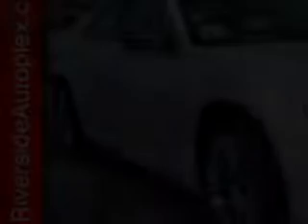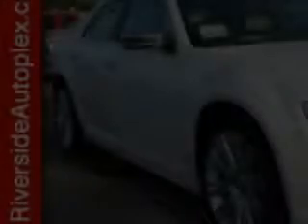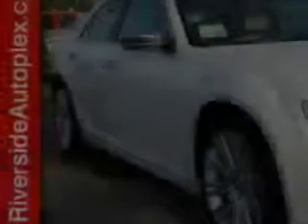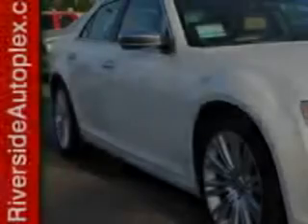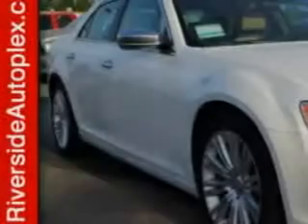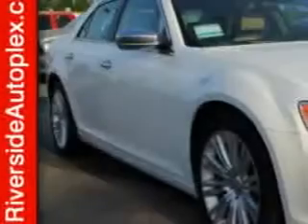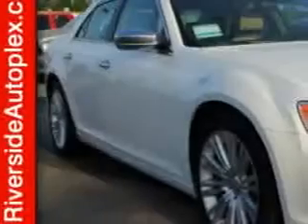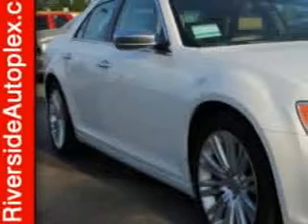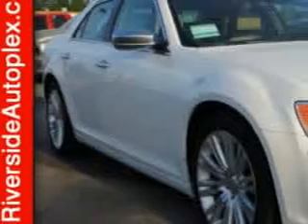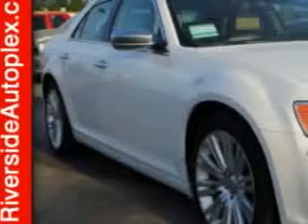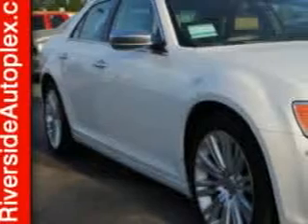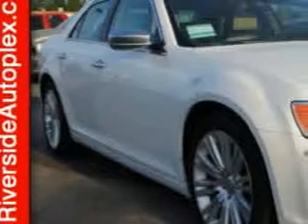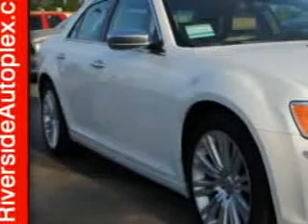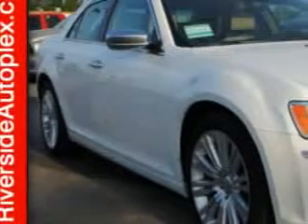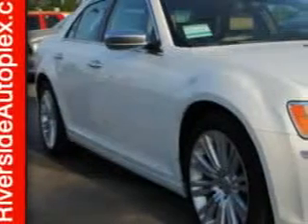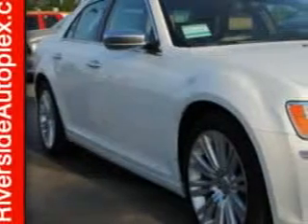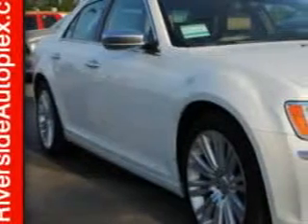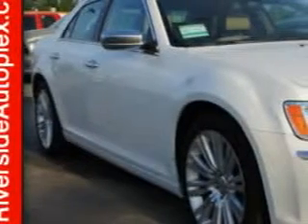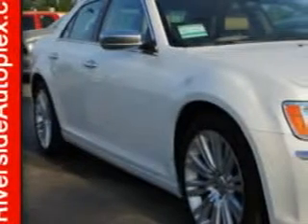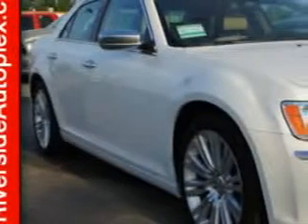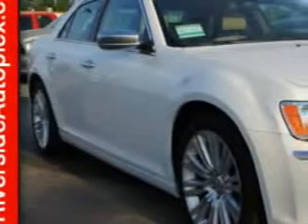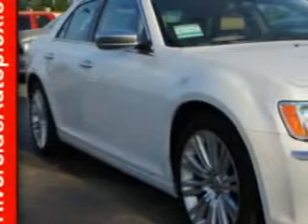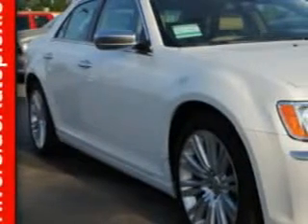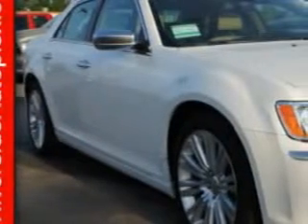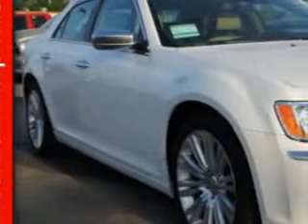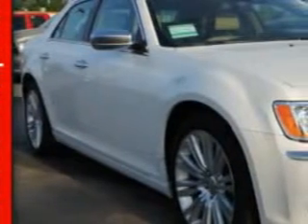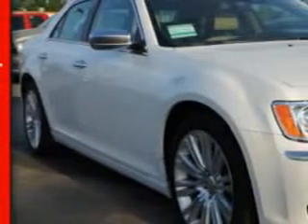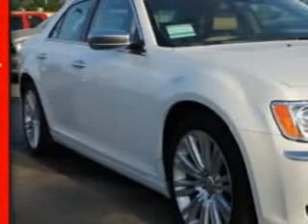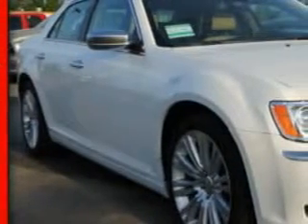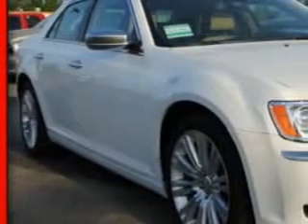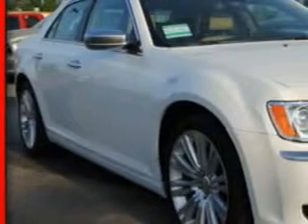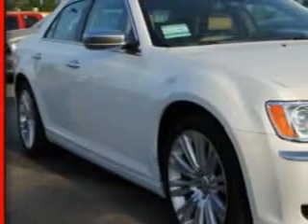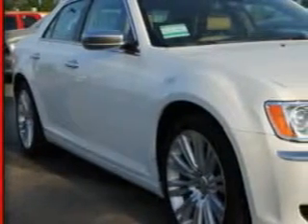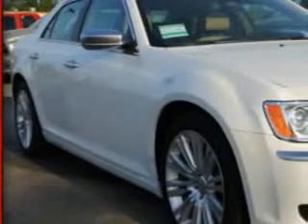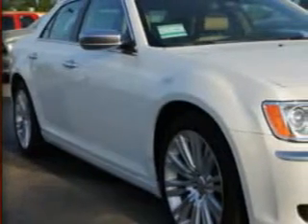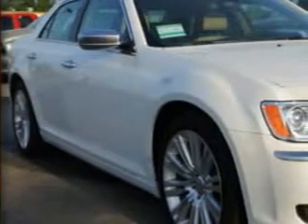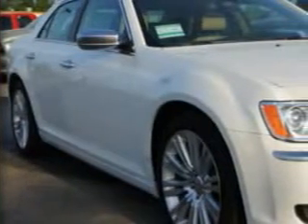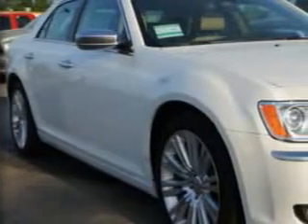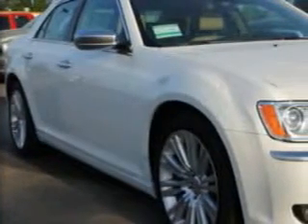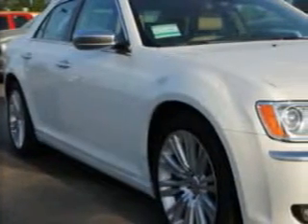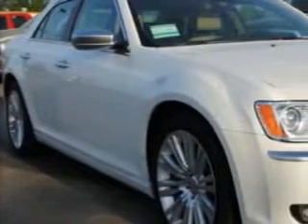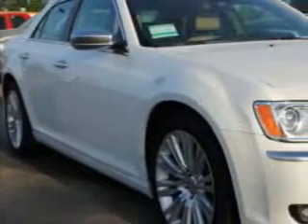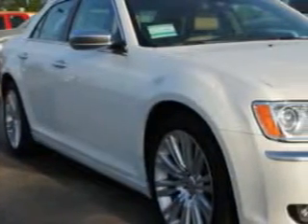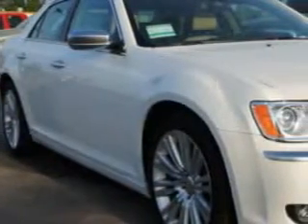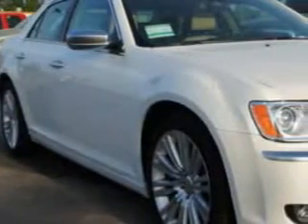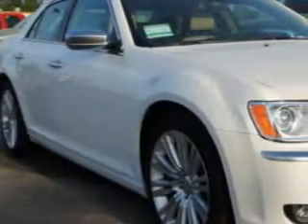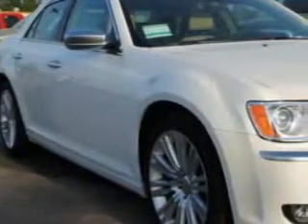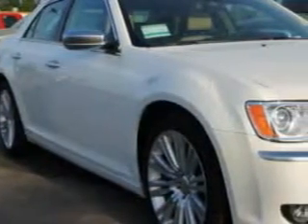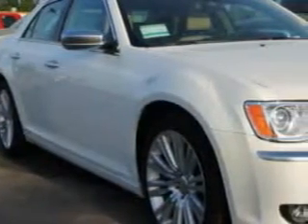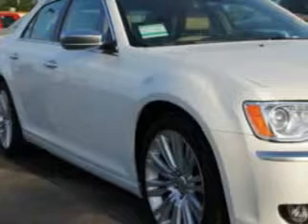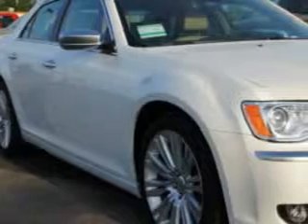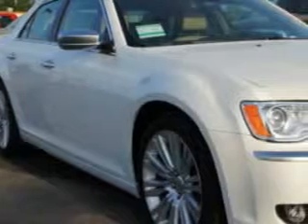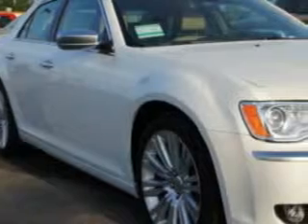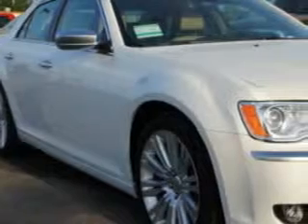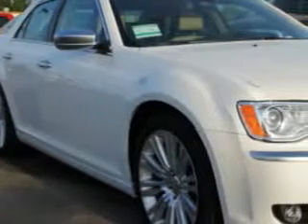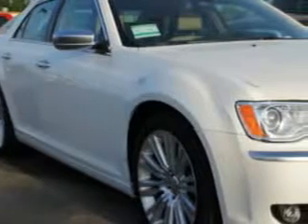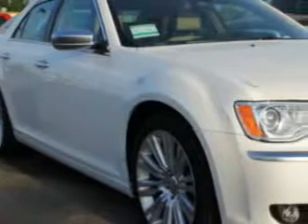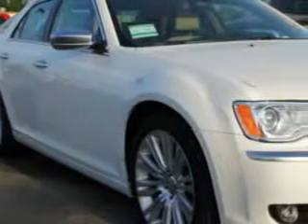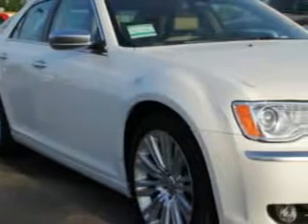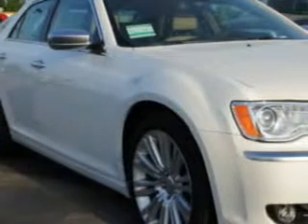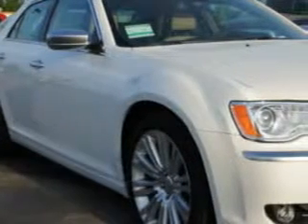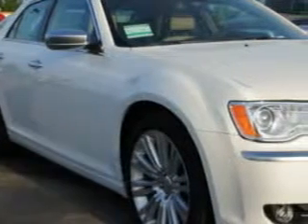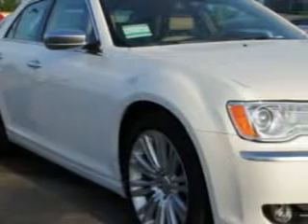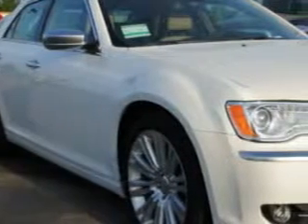You will love this CodePearl 2012 Chrysler 300 Sedan C Luxury Series, equipped with an 8-cylinder engine and an automatic transmission.